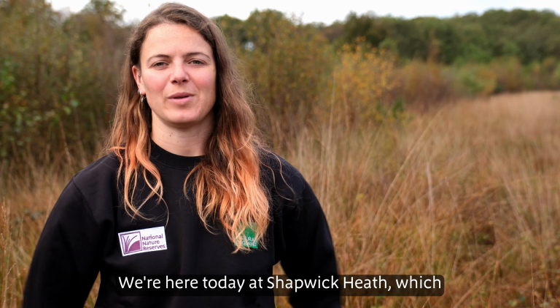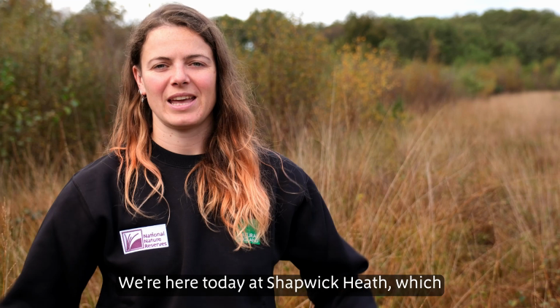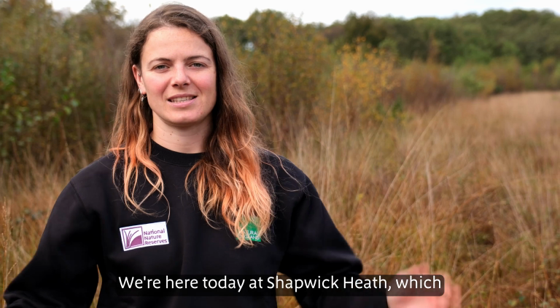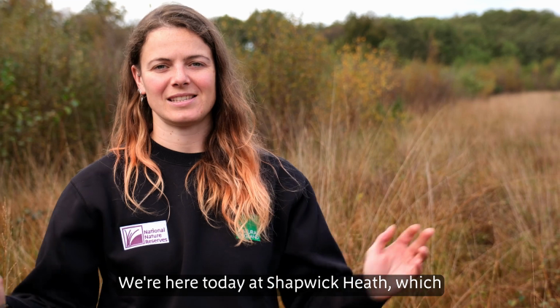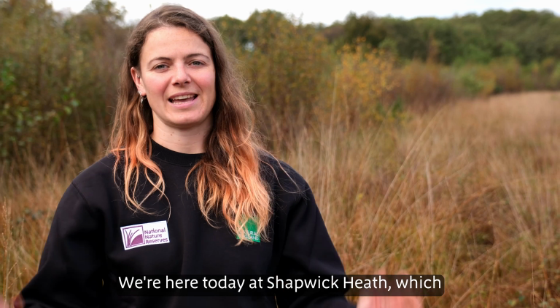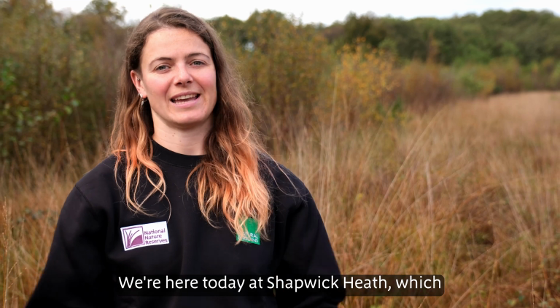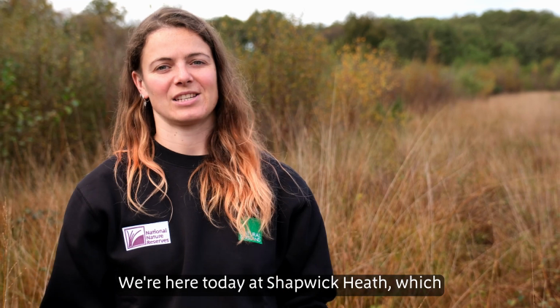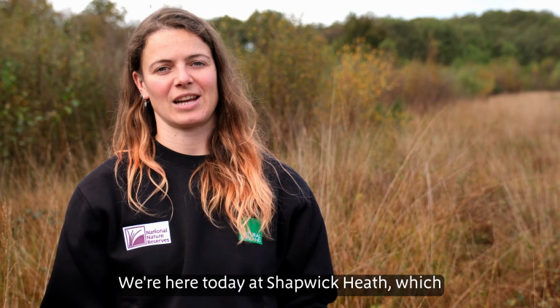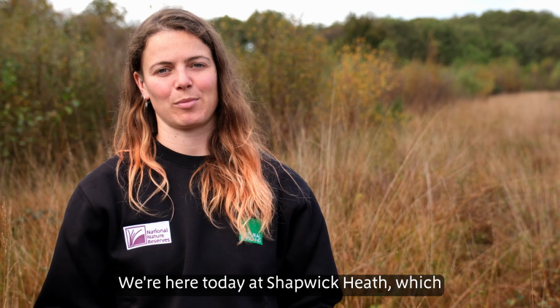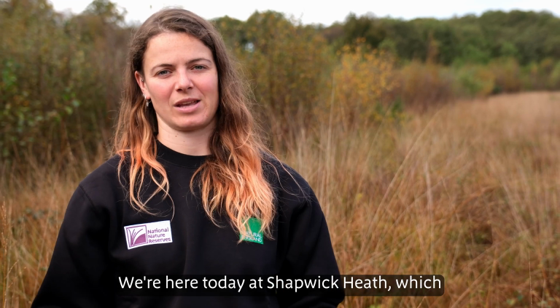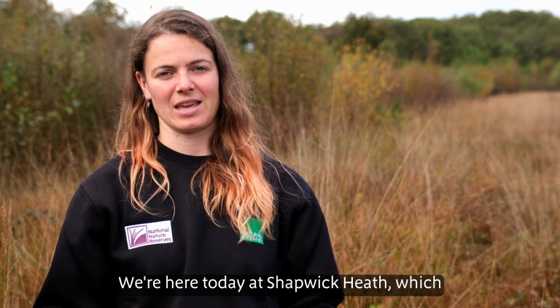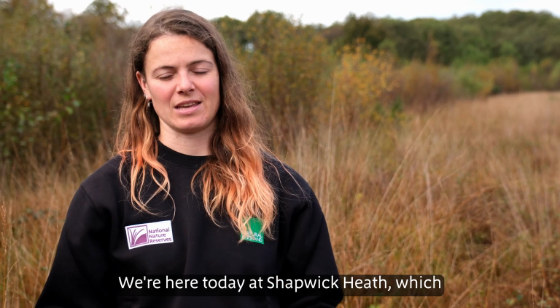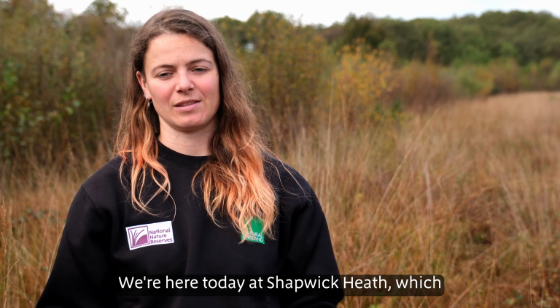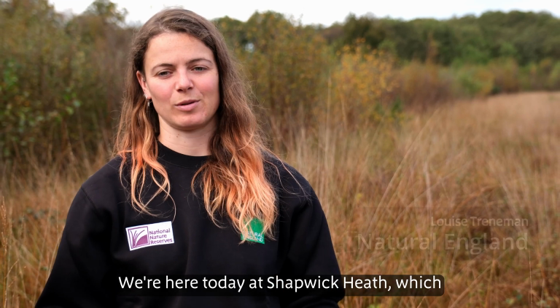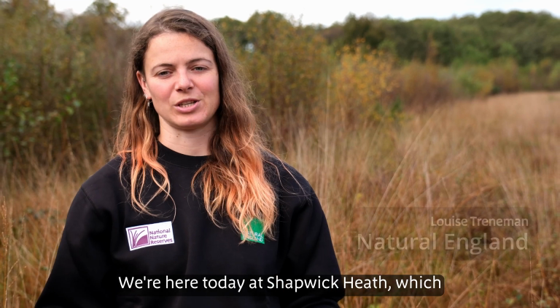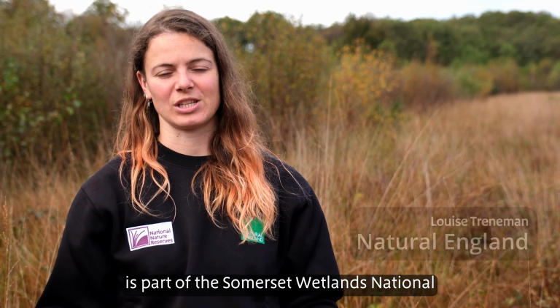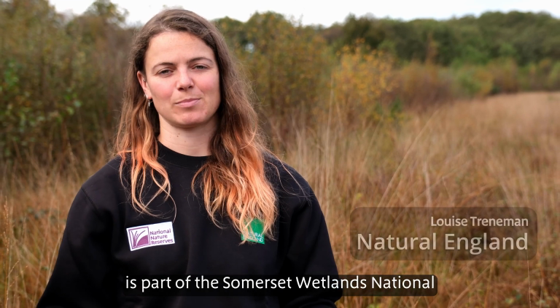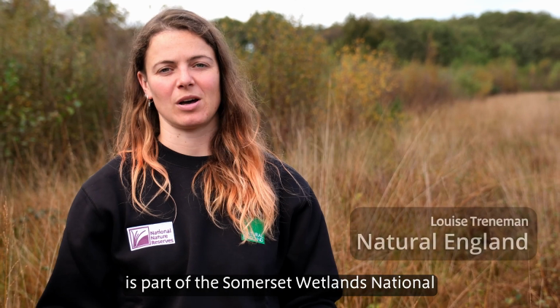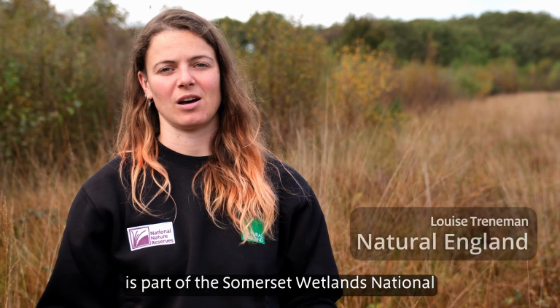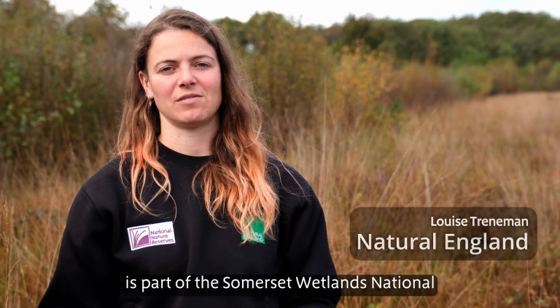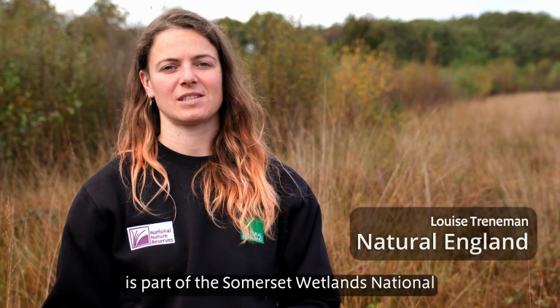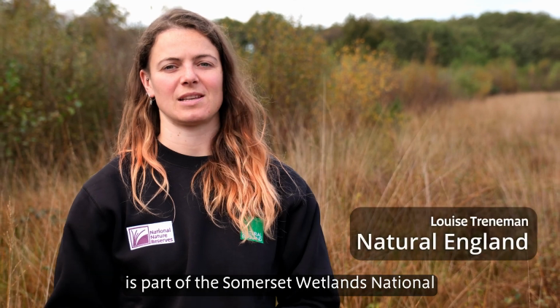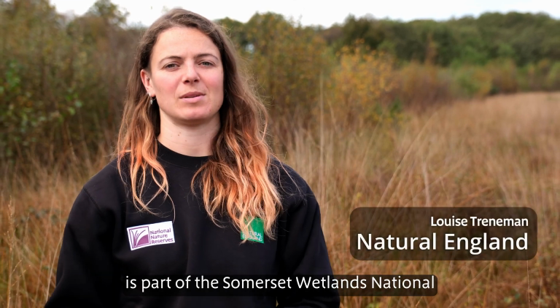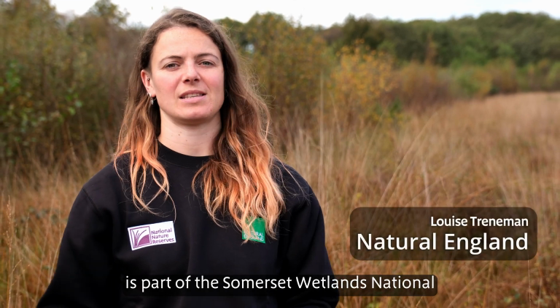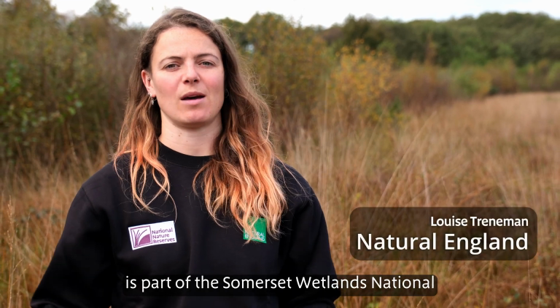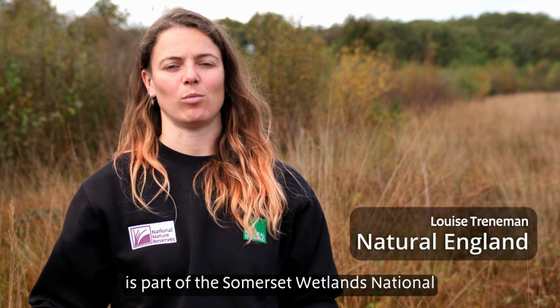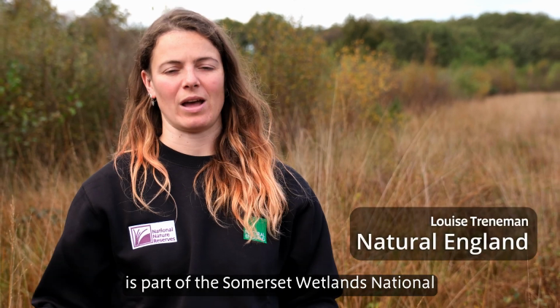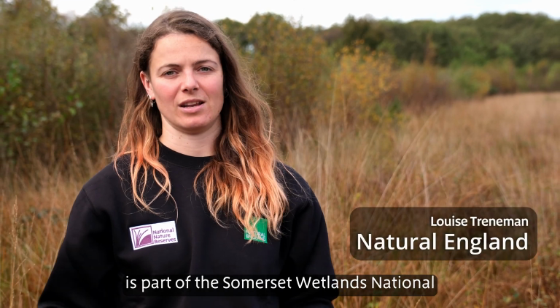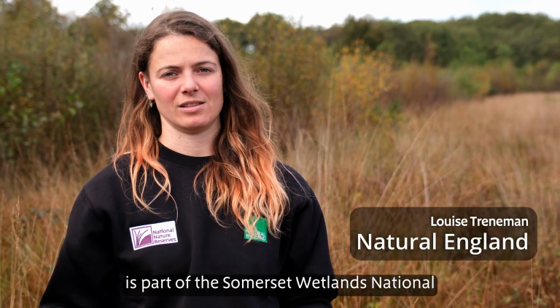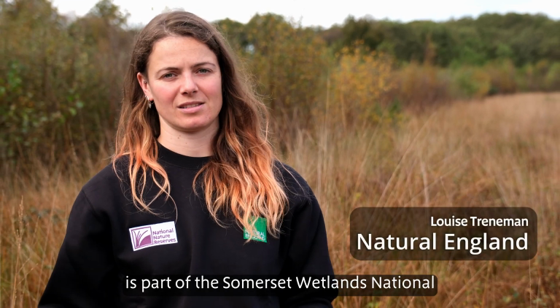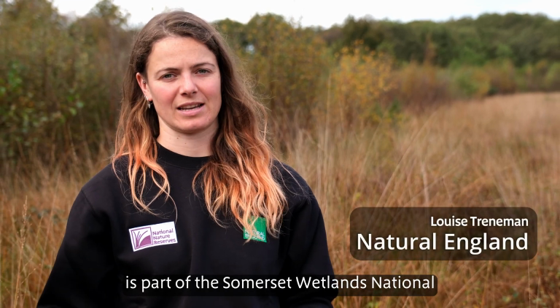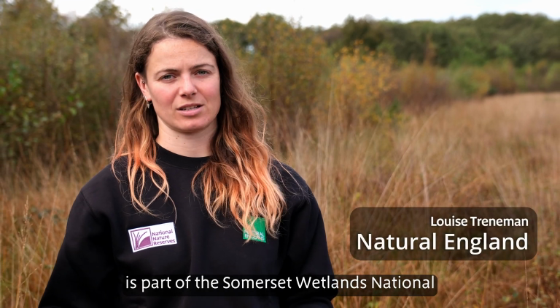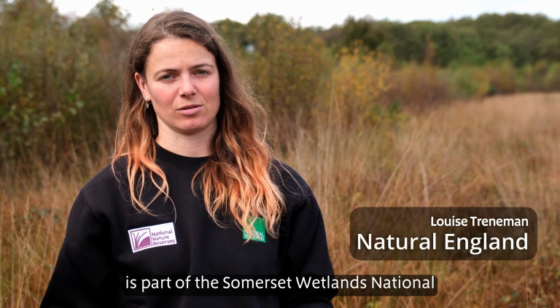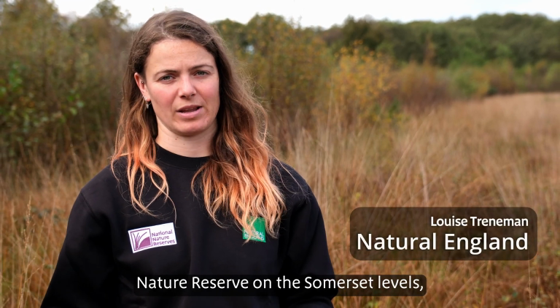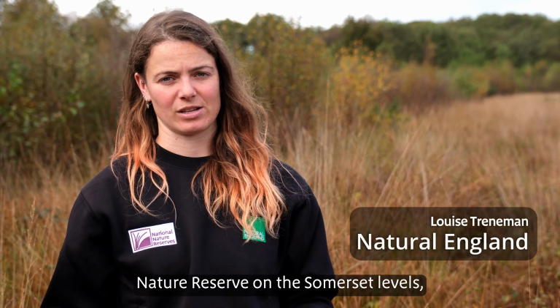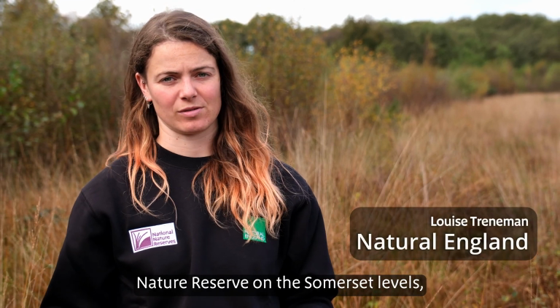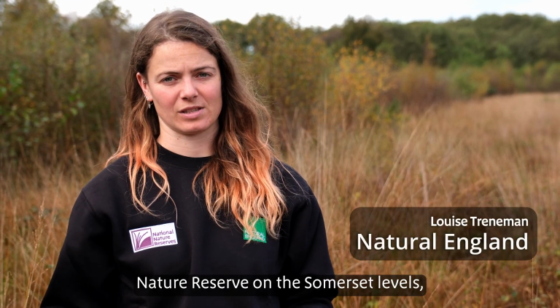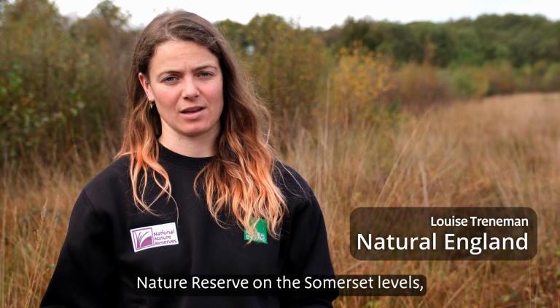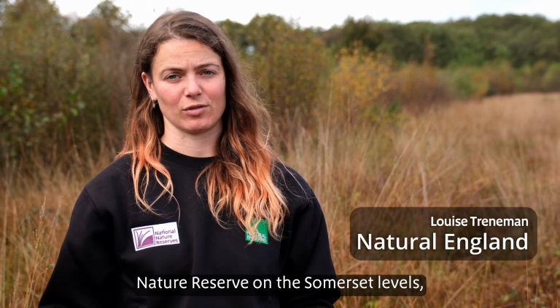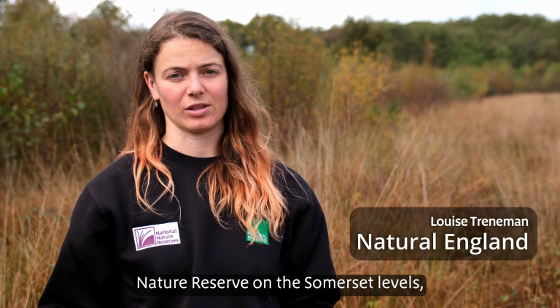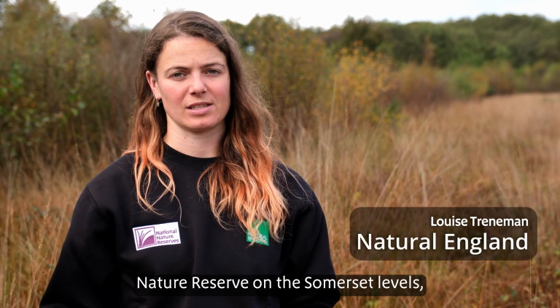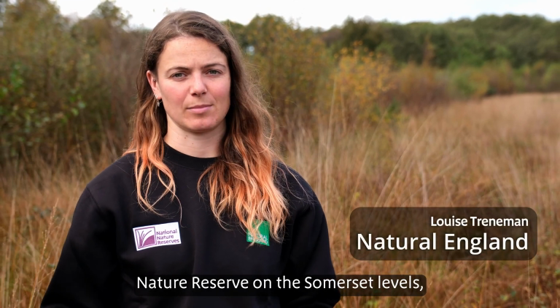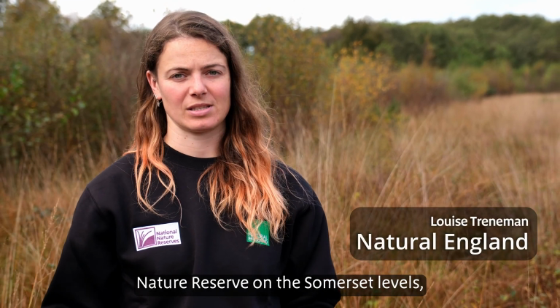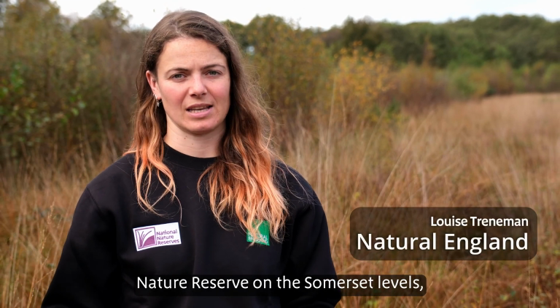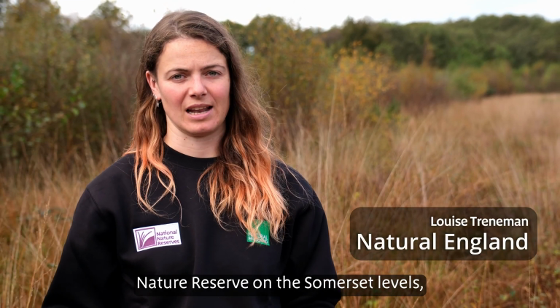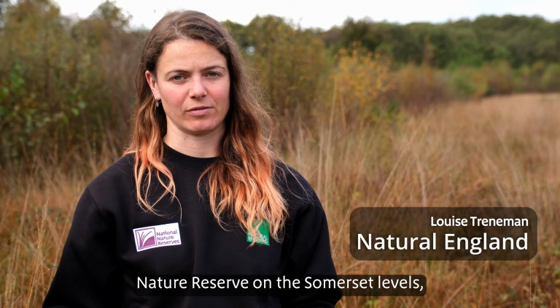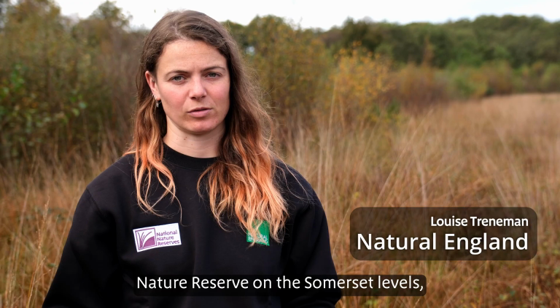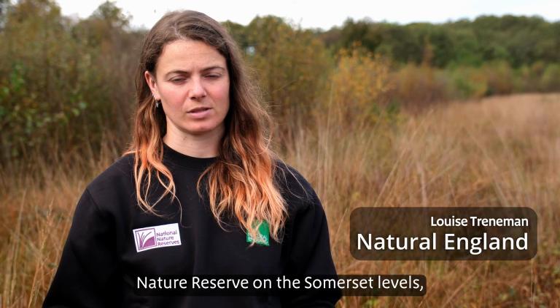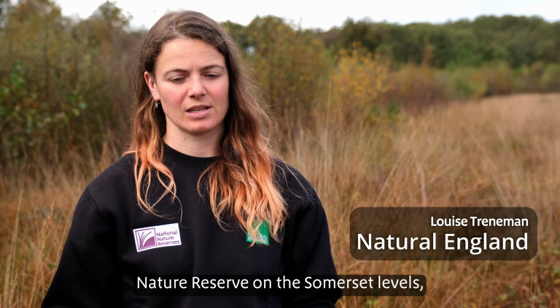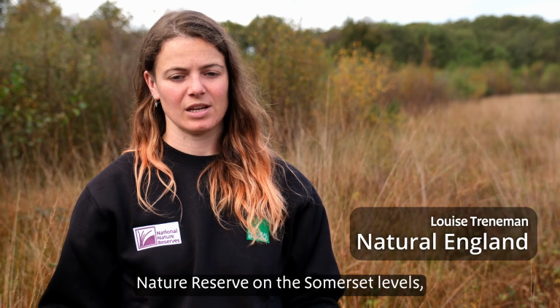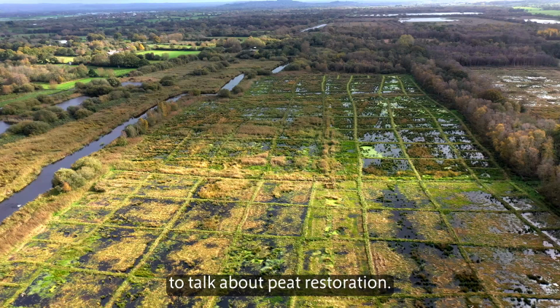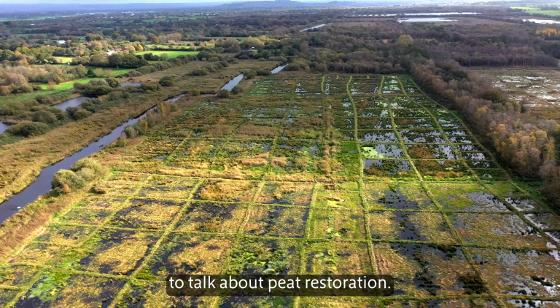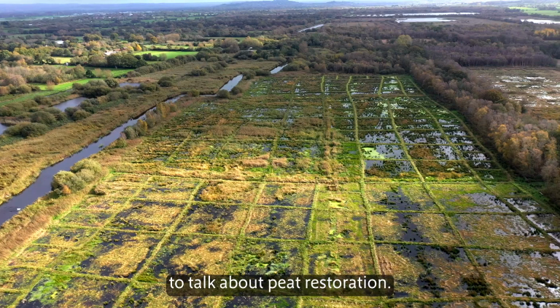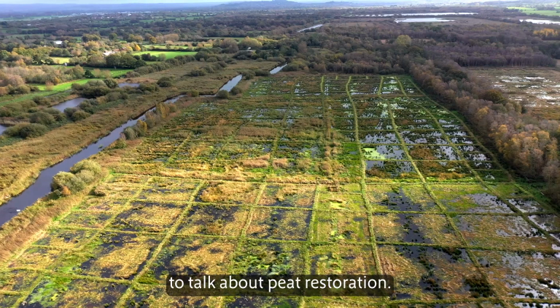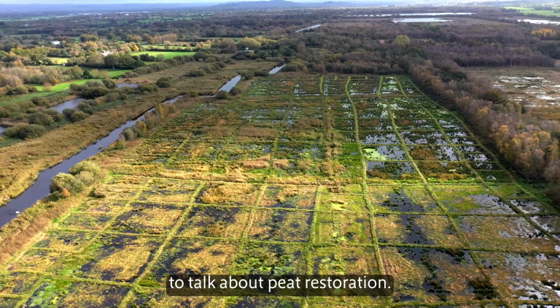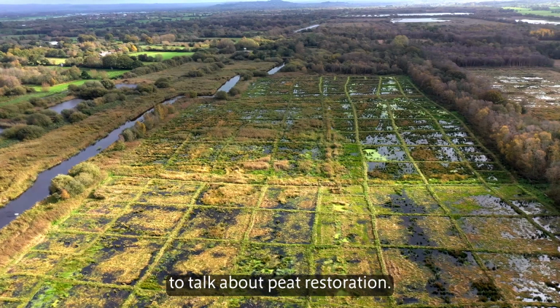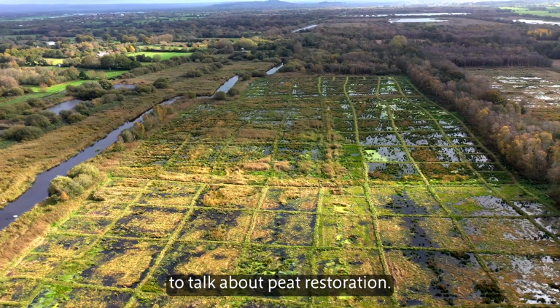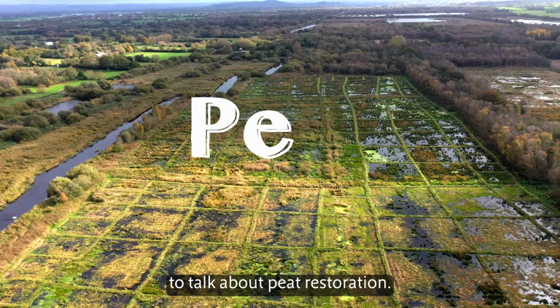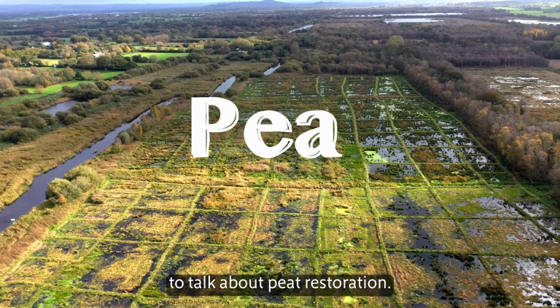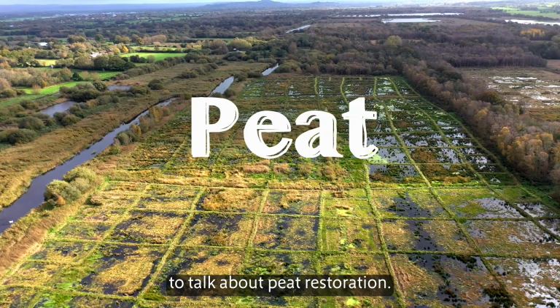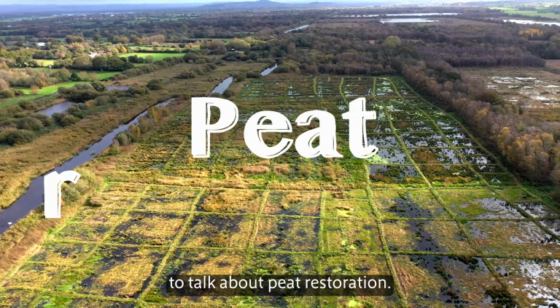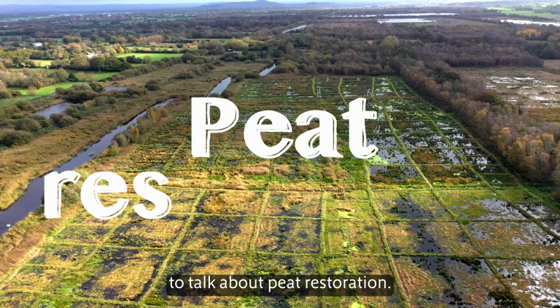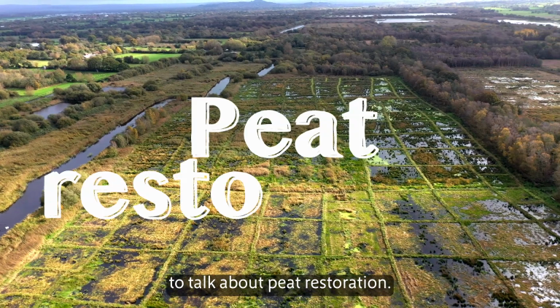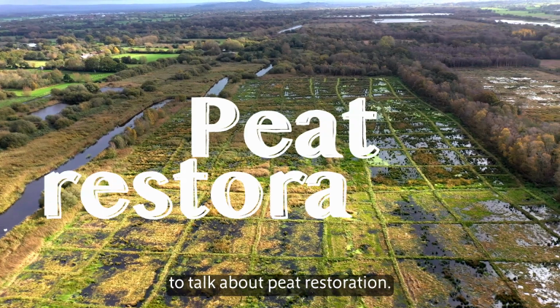We're here today at Shatwick Heath, which is part of the Somerset Wetlands National Nature Reserve on the Somerset Levels, to talk about peat restoration.